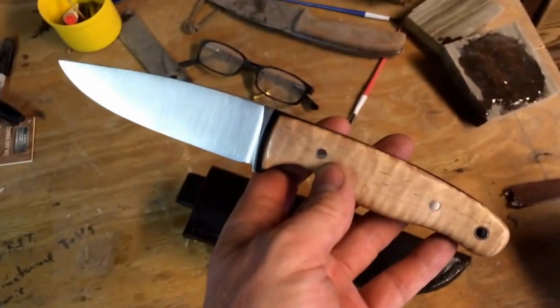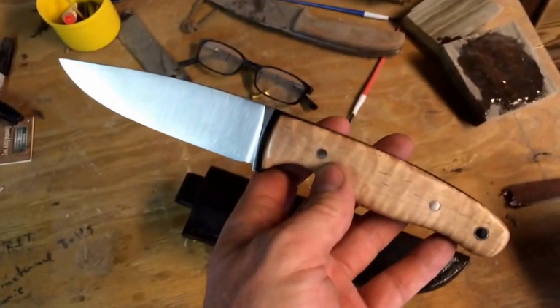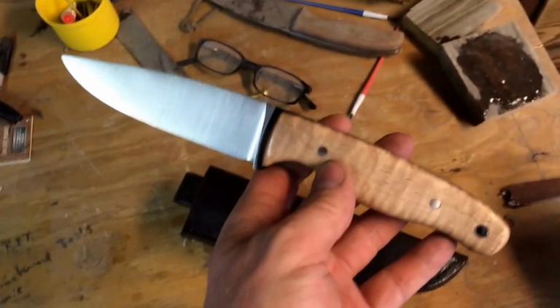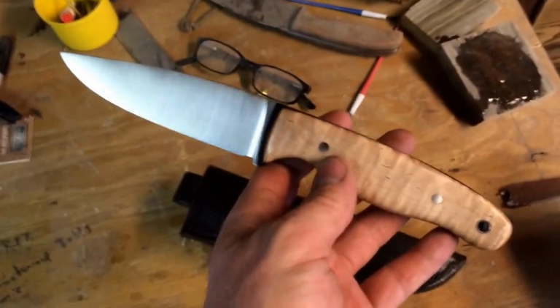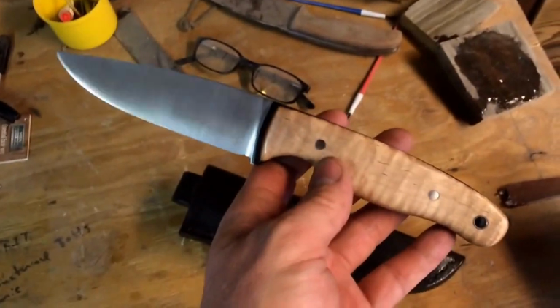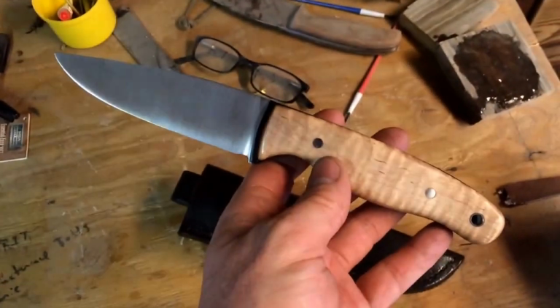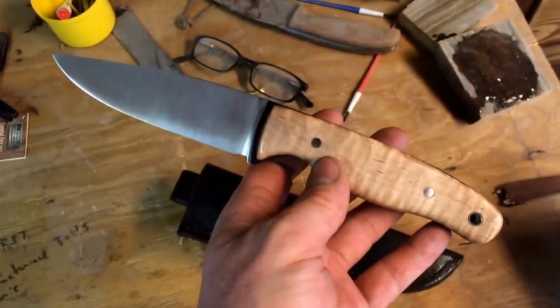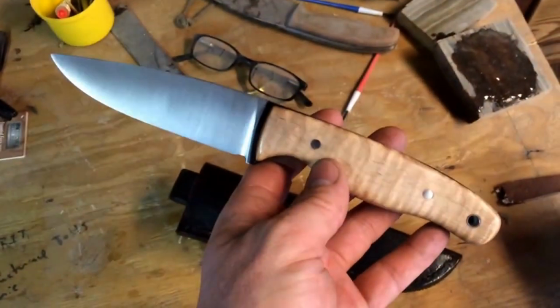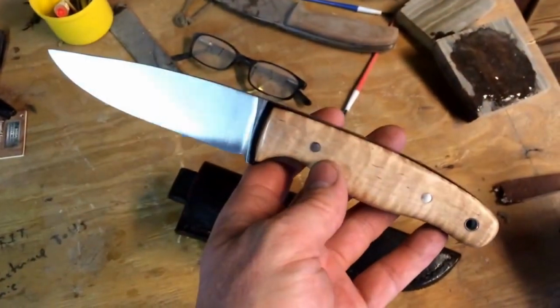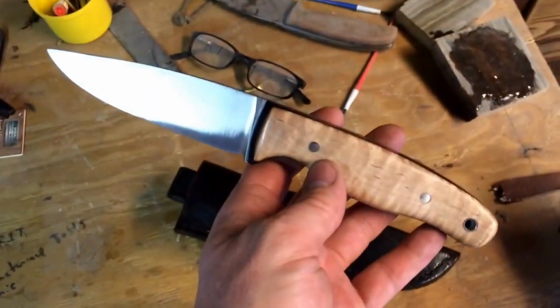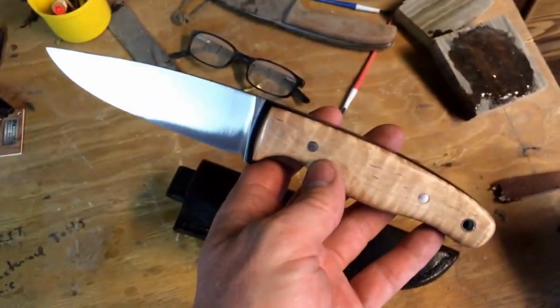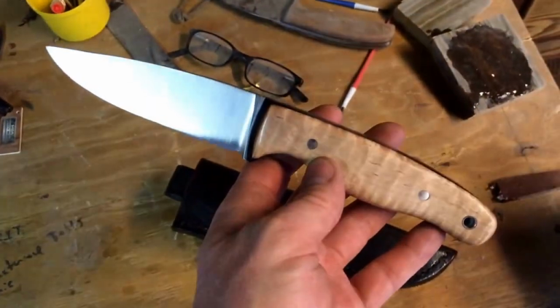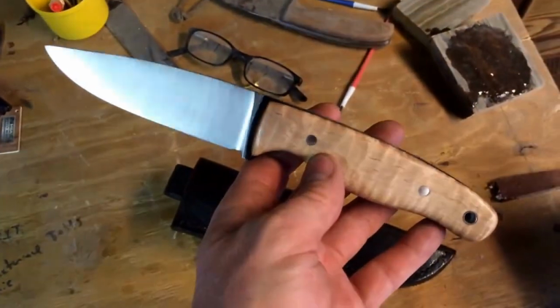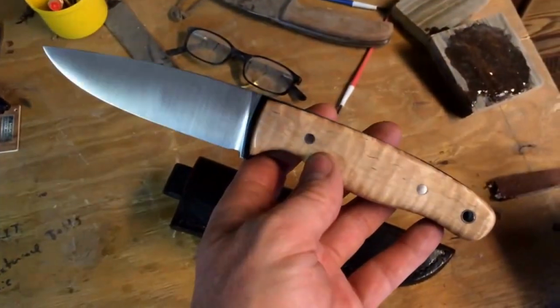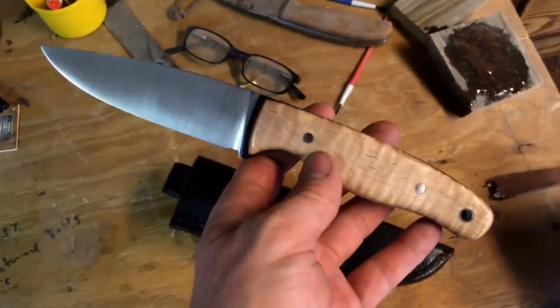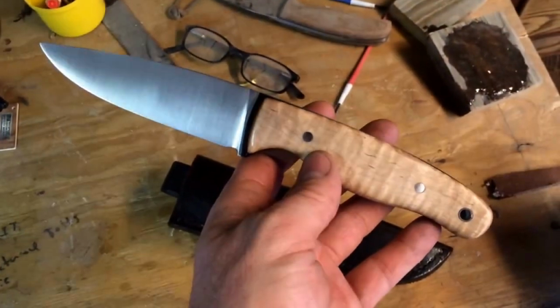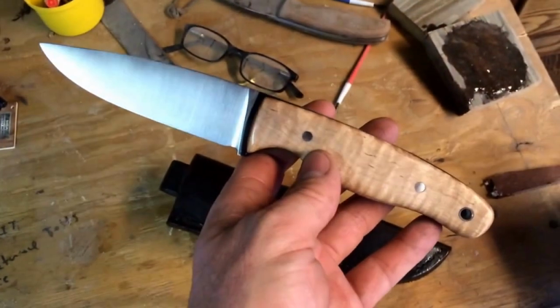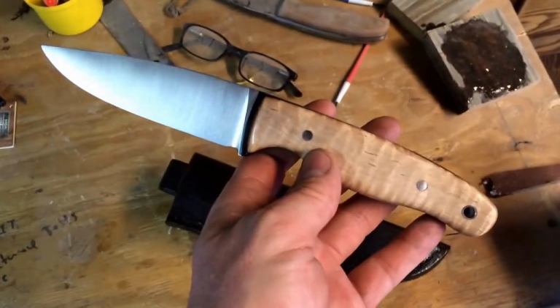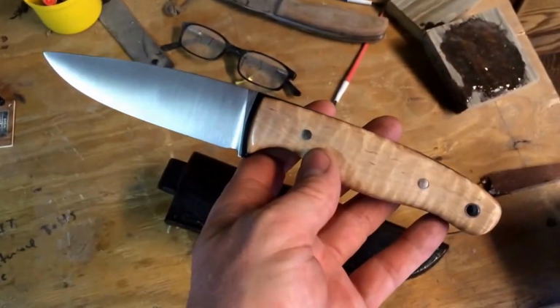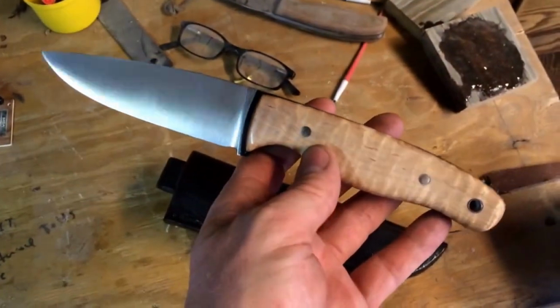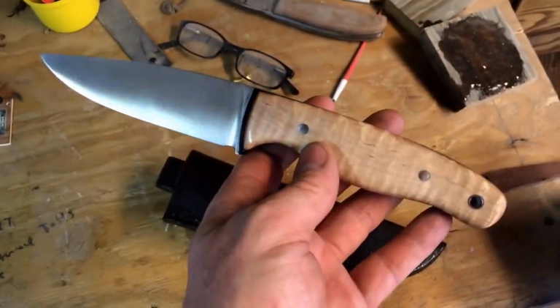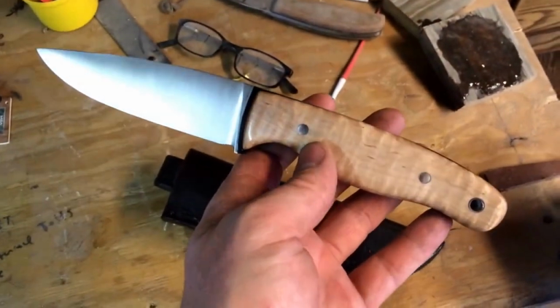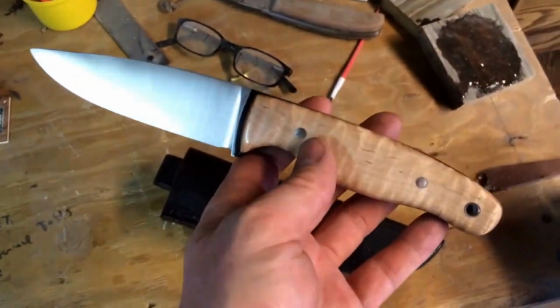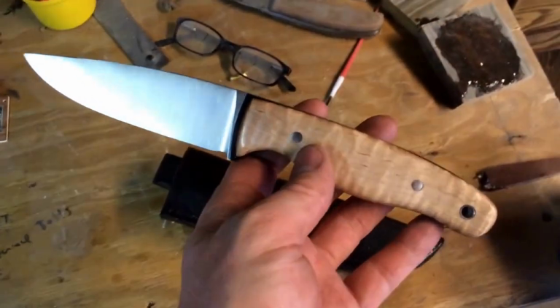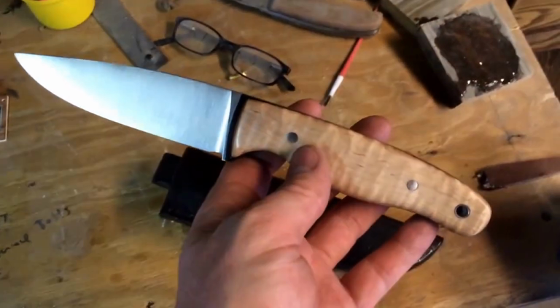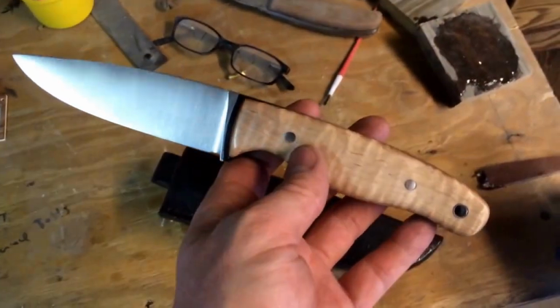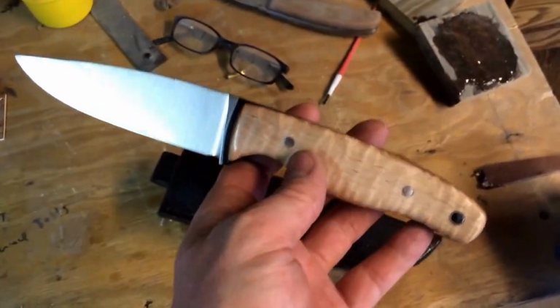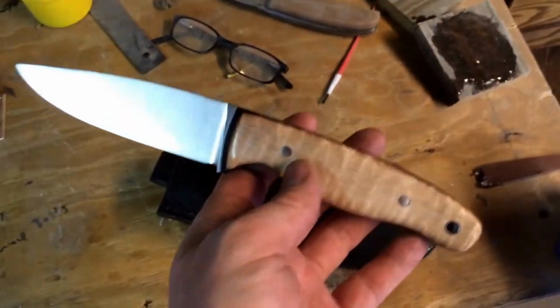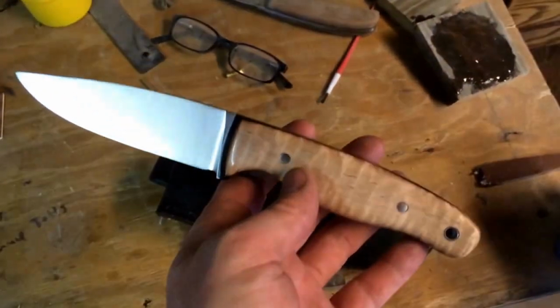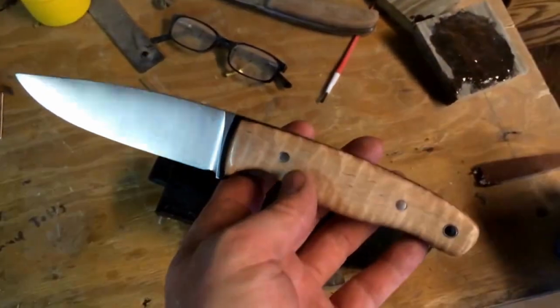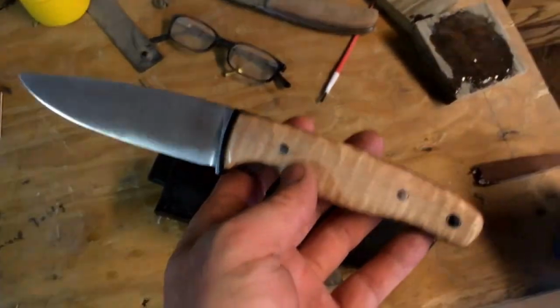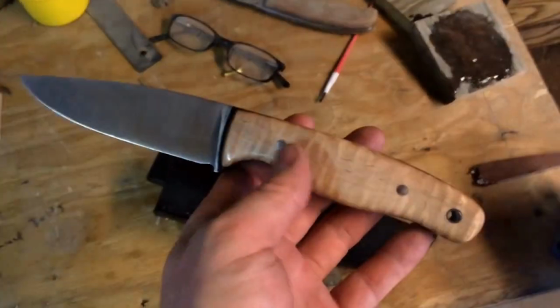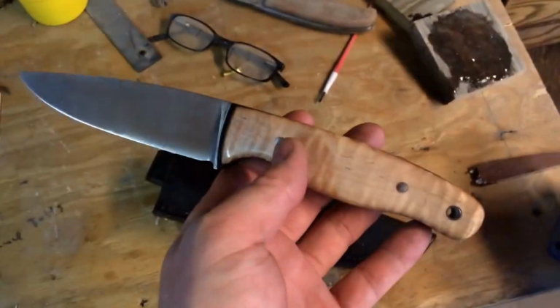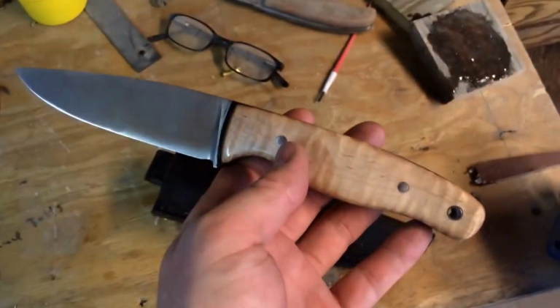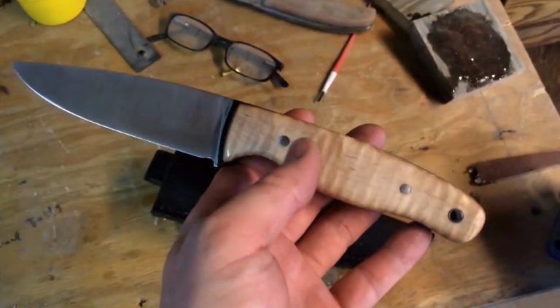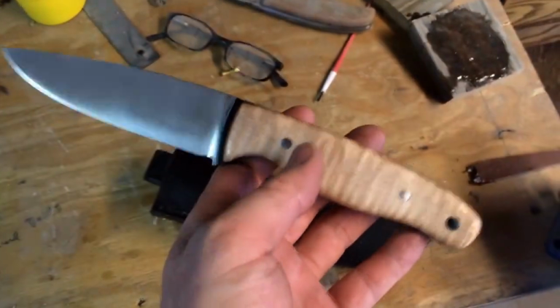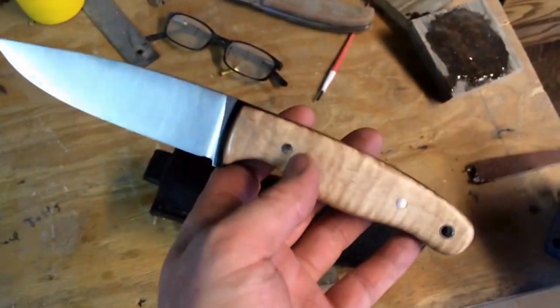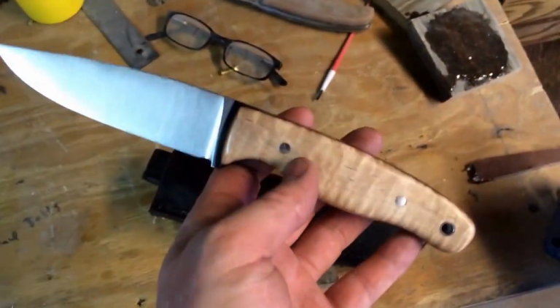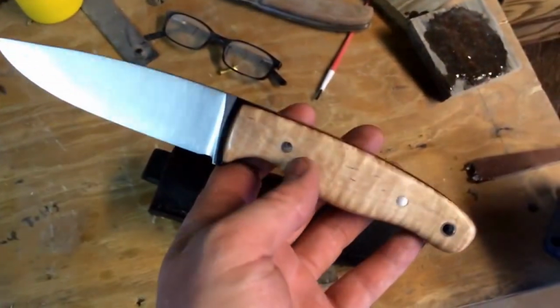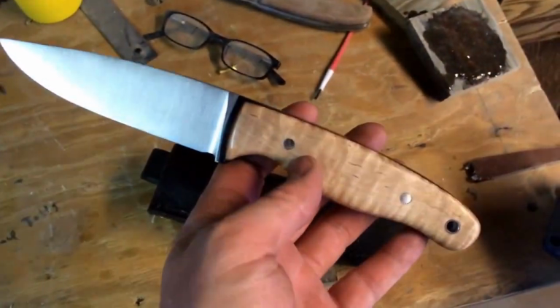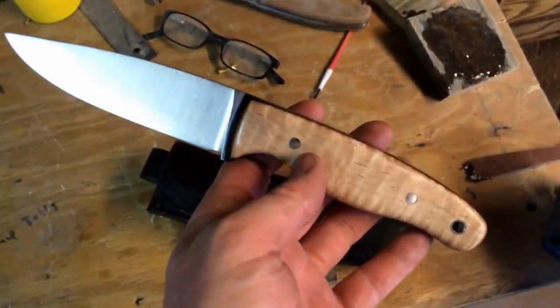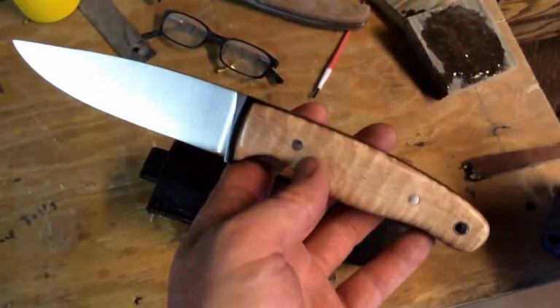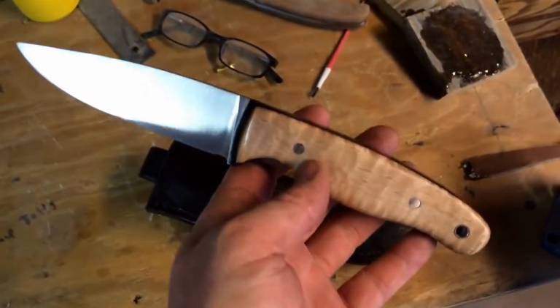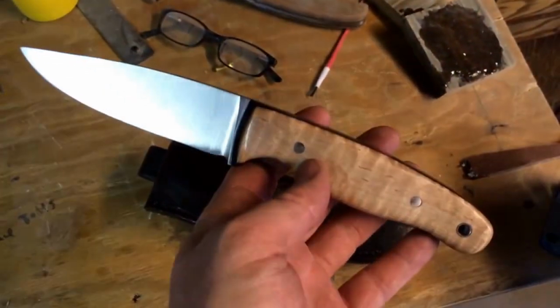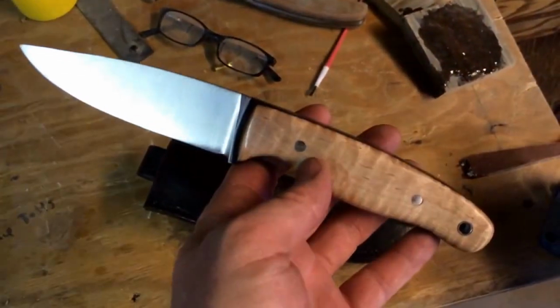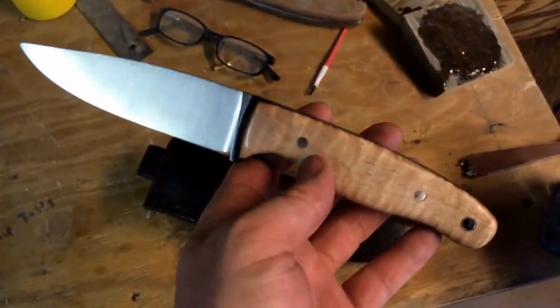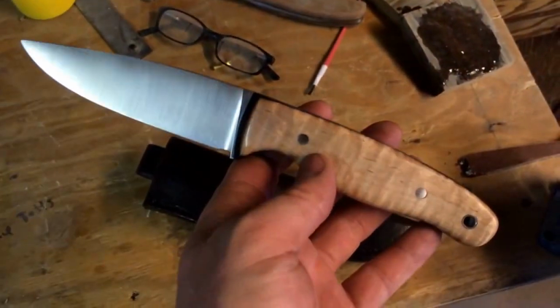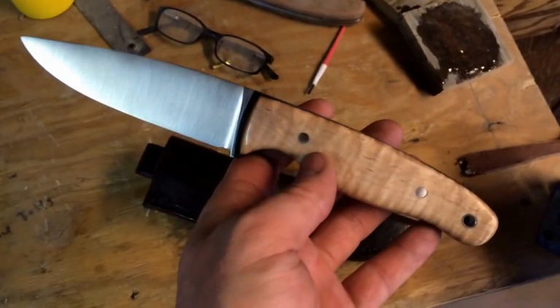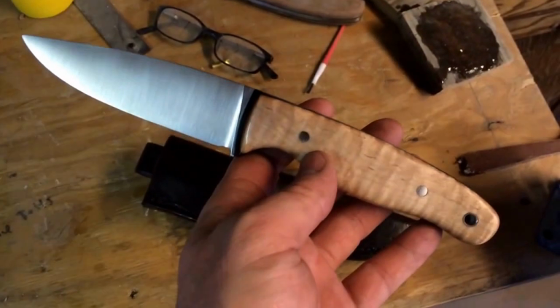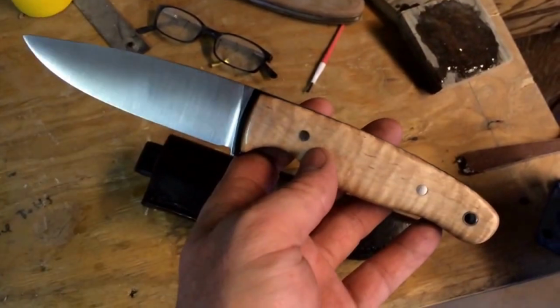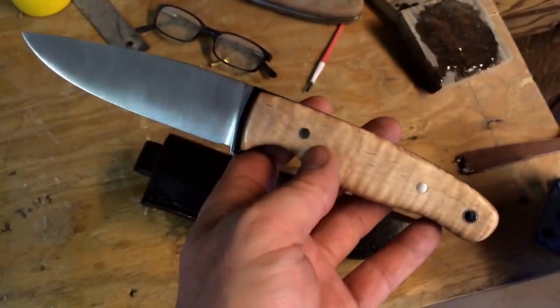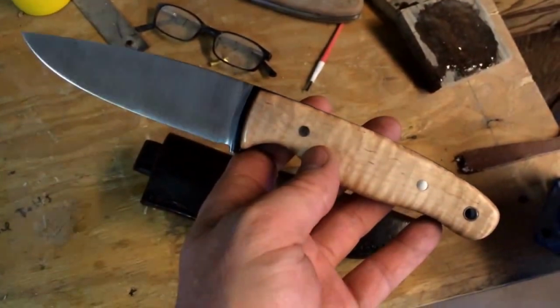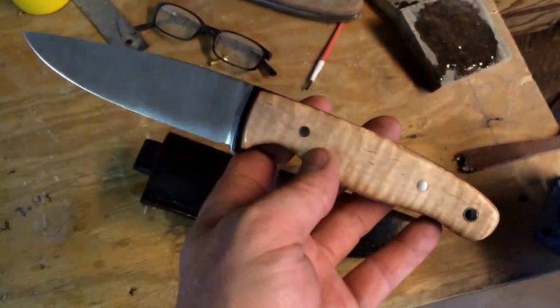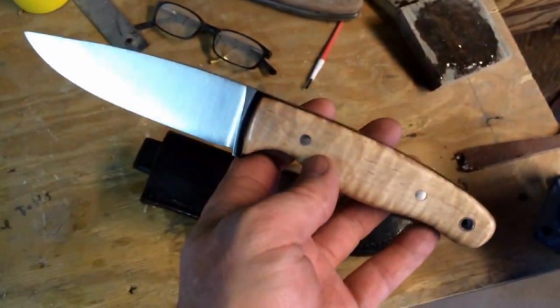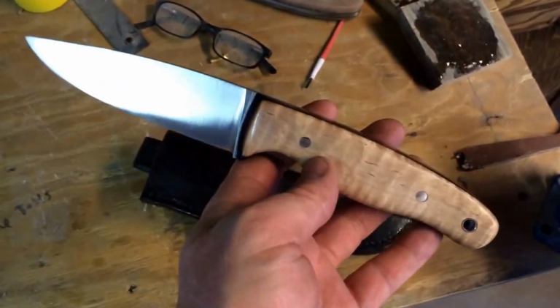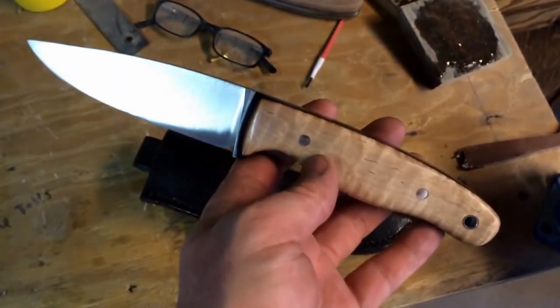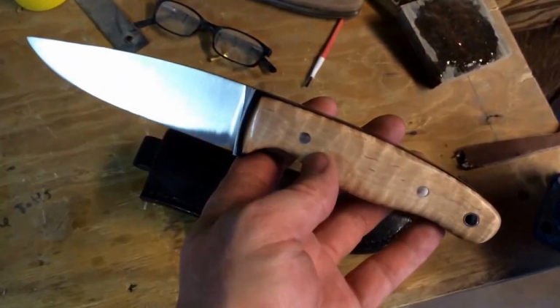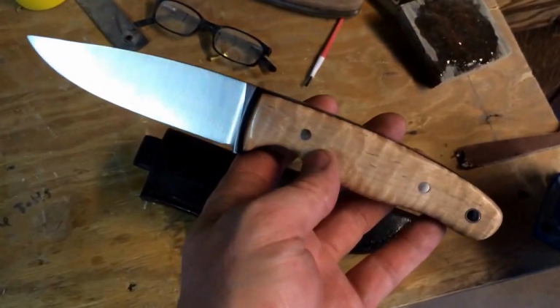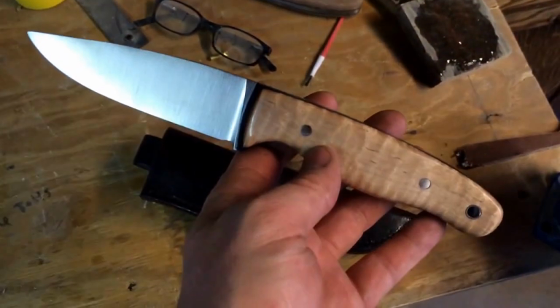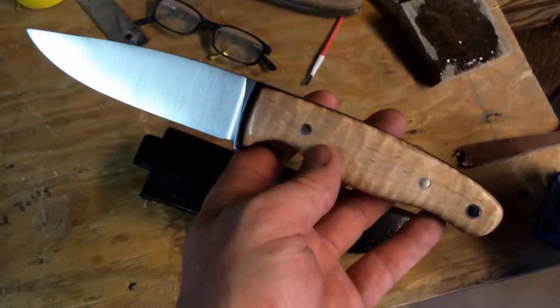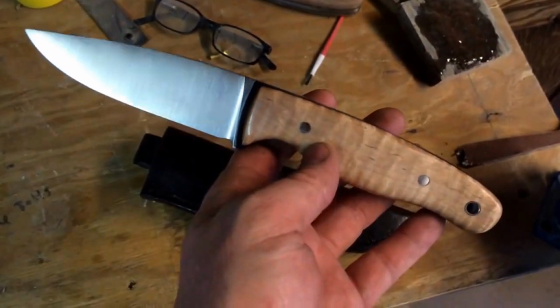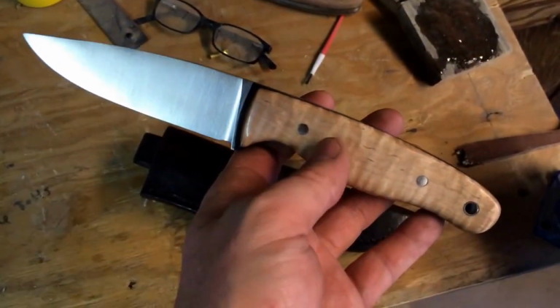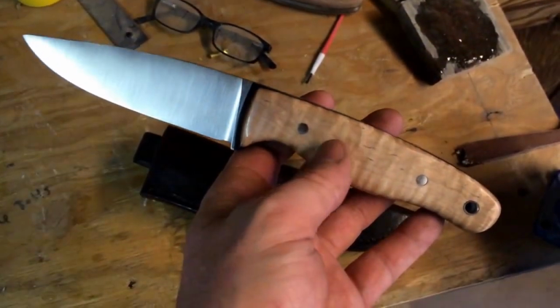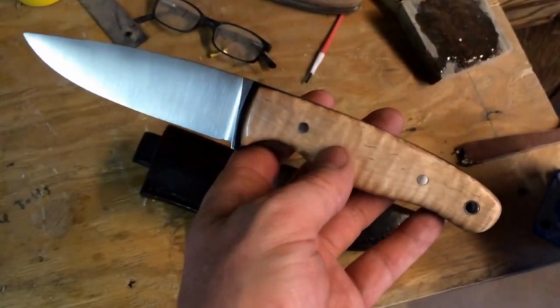I hope you're doing well. I thought I would share this knife with you. This is a knife I made myself quite a while ago. It's an O1 knife.